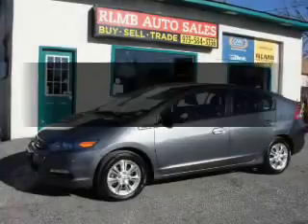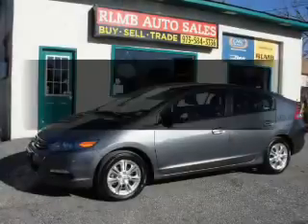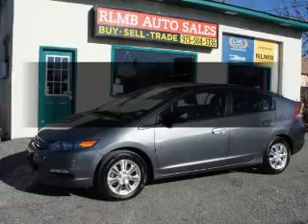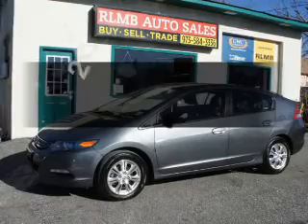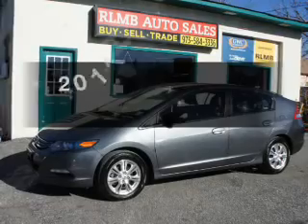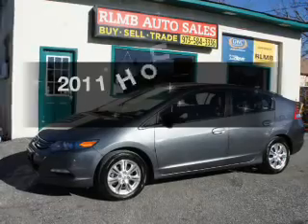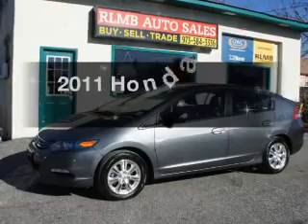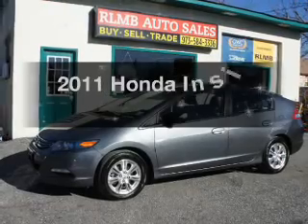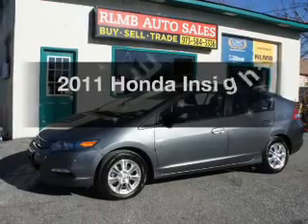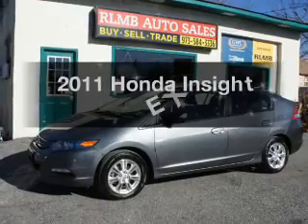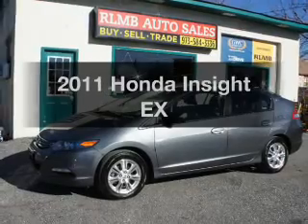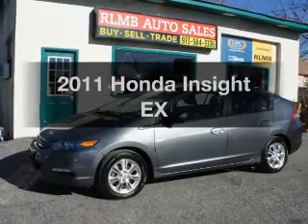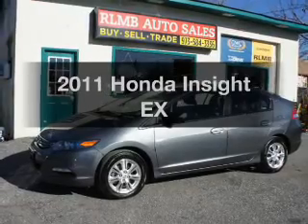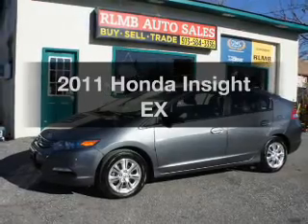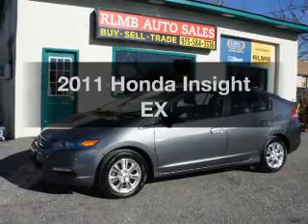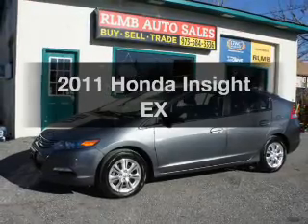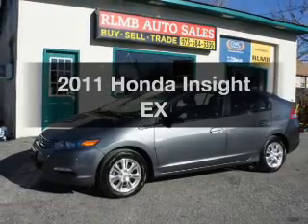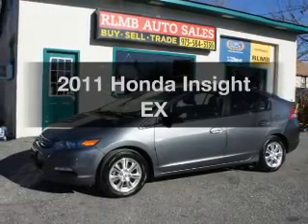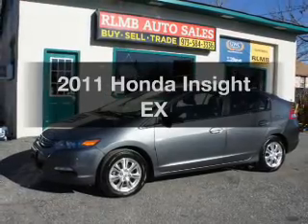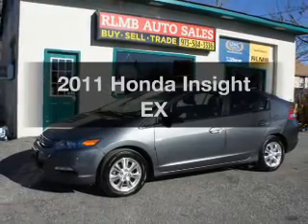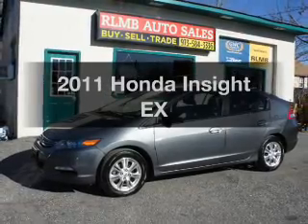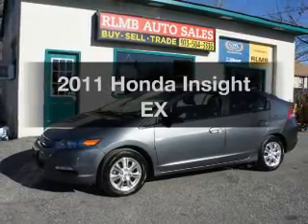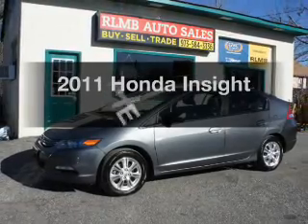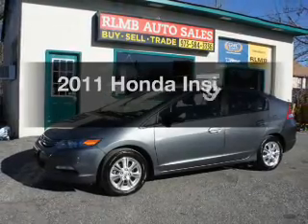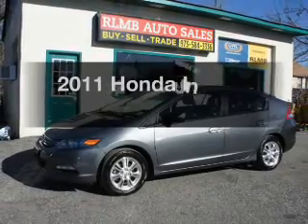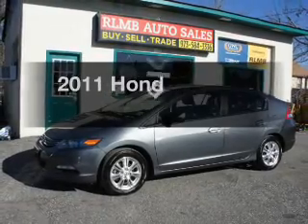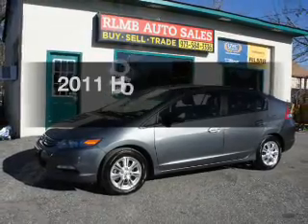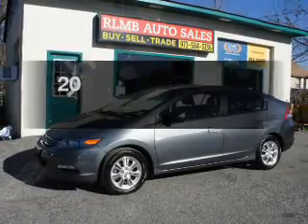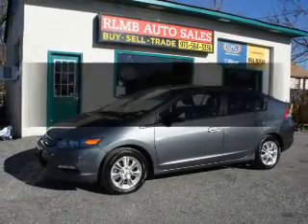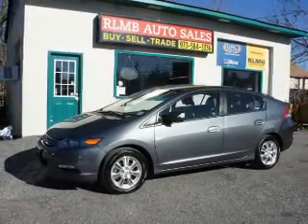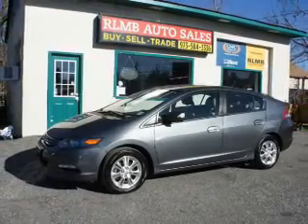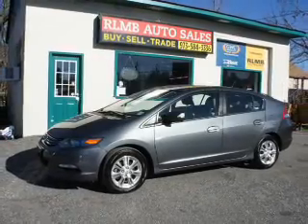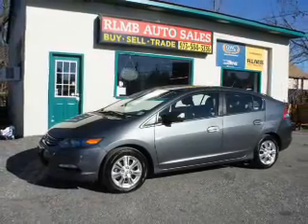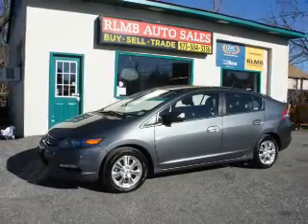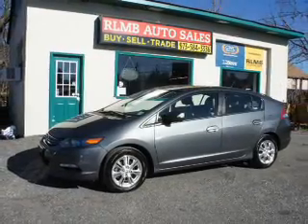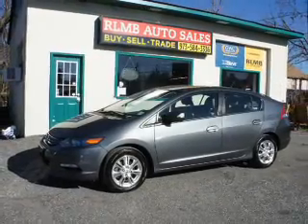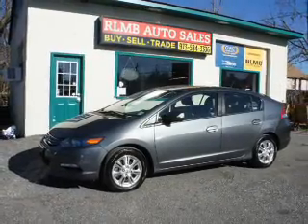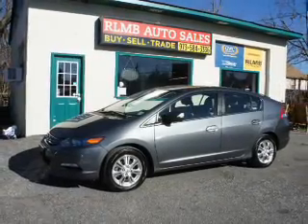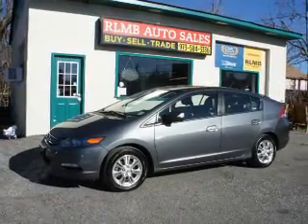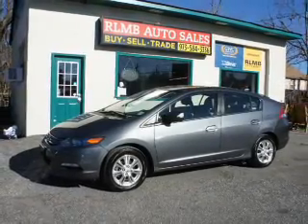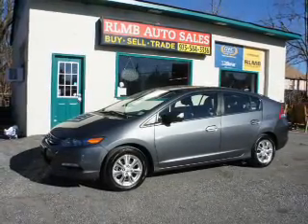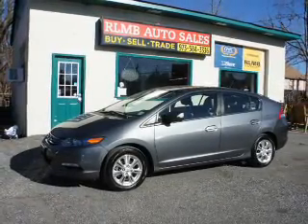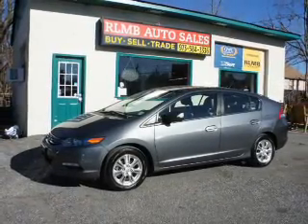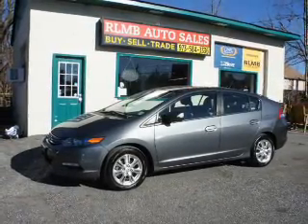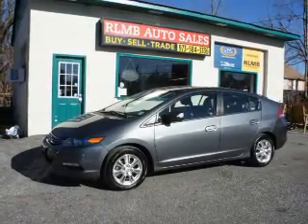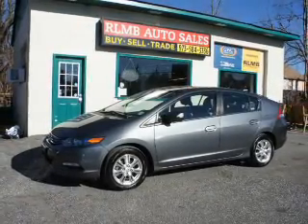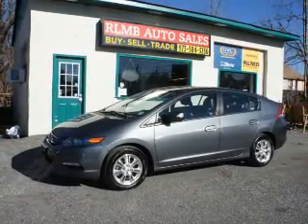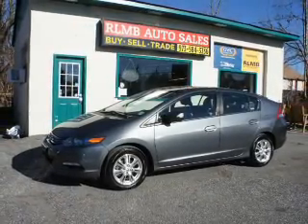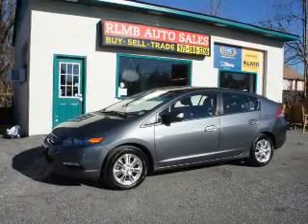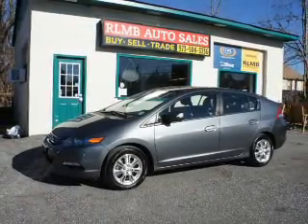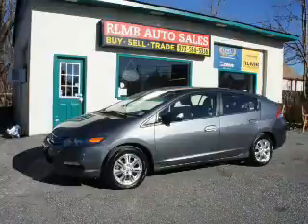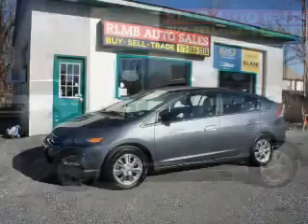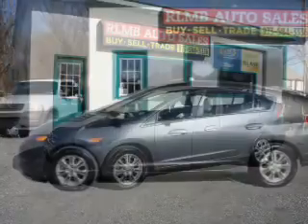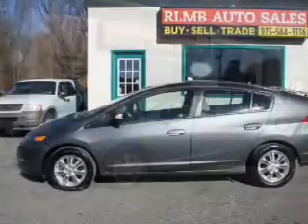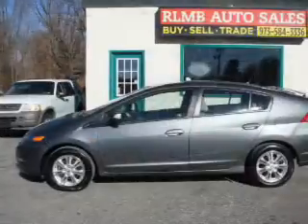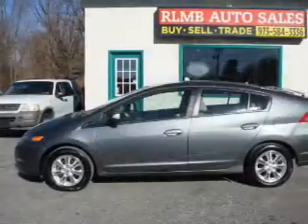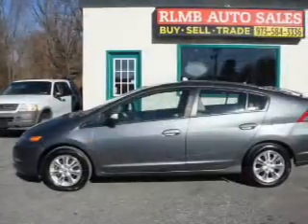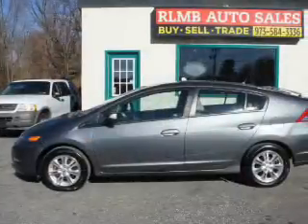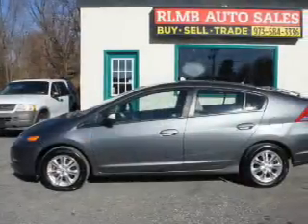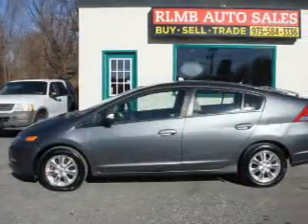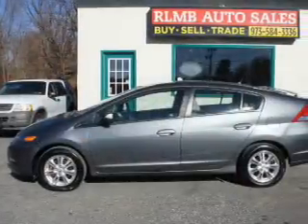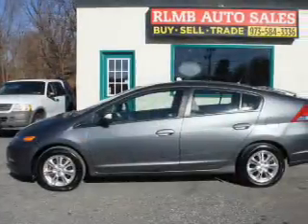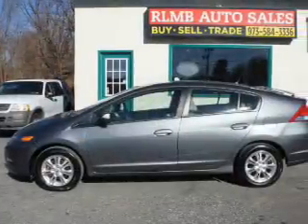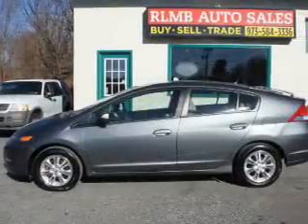Get noticed in this 2011 Honda Insight. Travel the roads in style and comfort in this great vehicle.